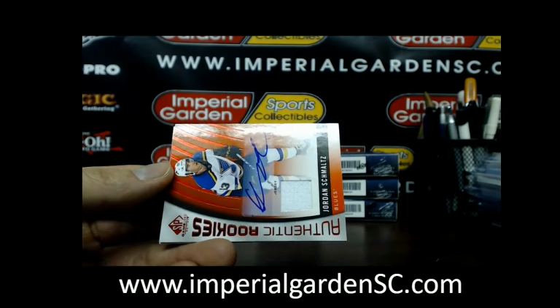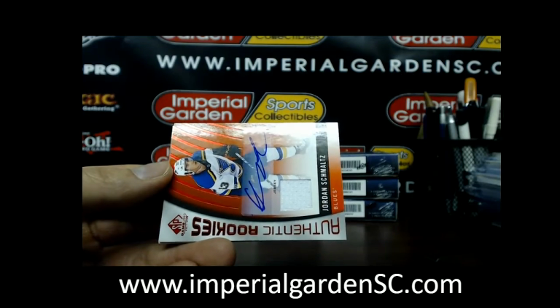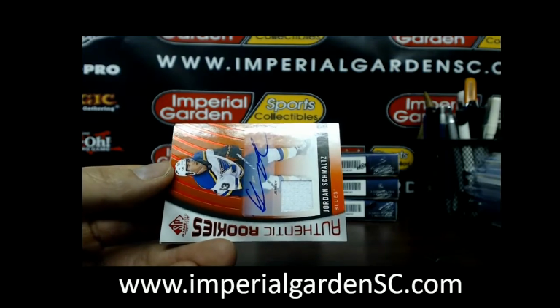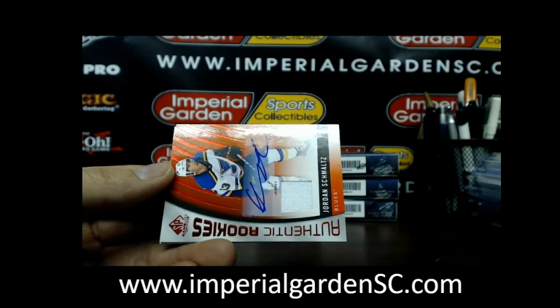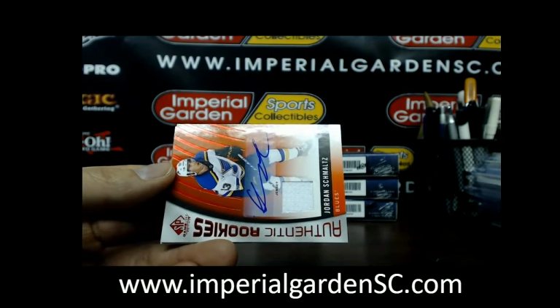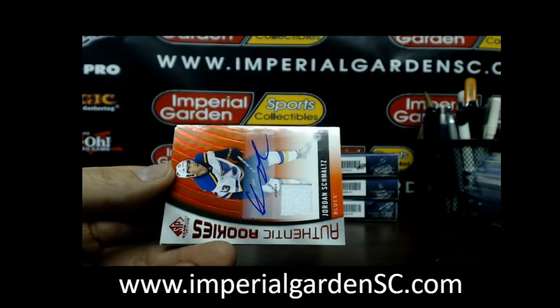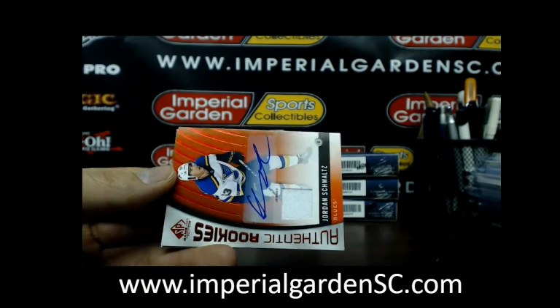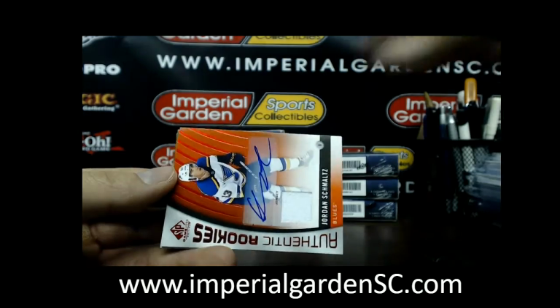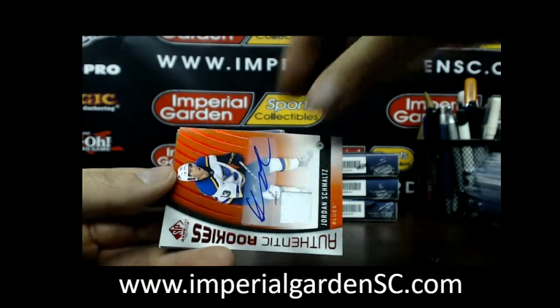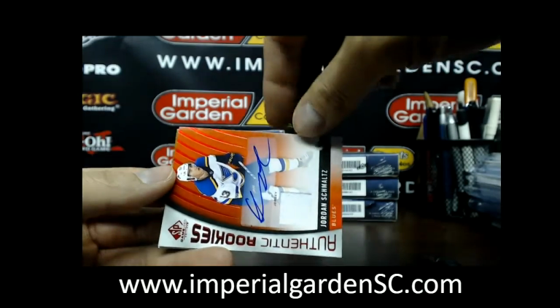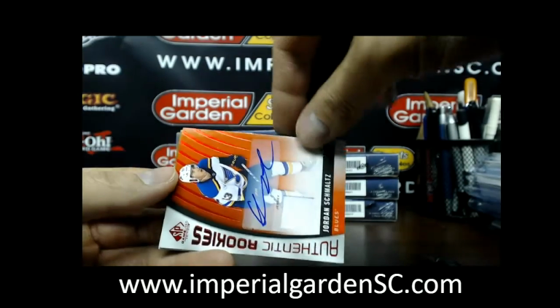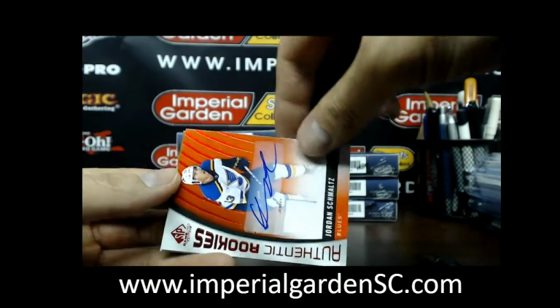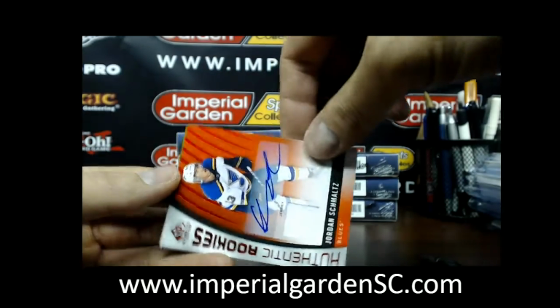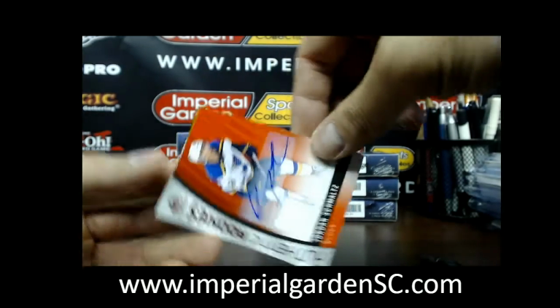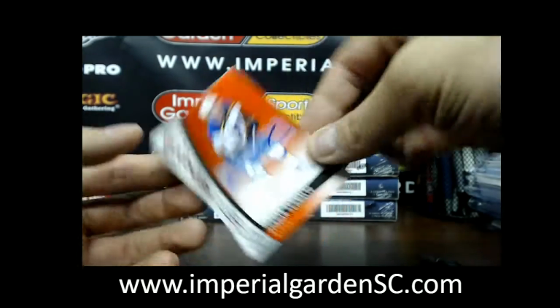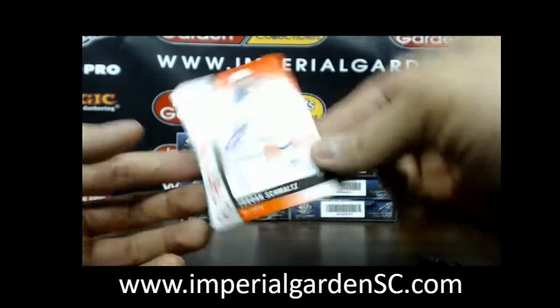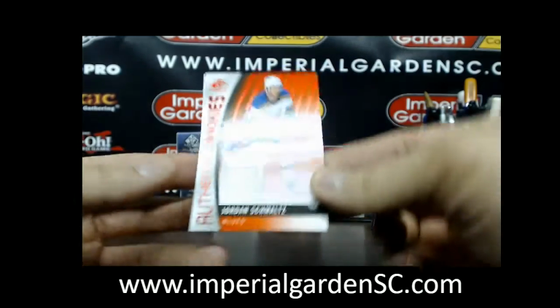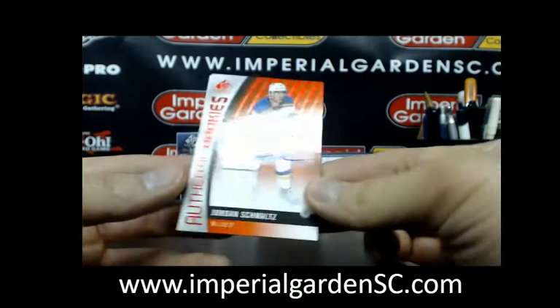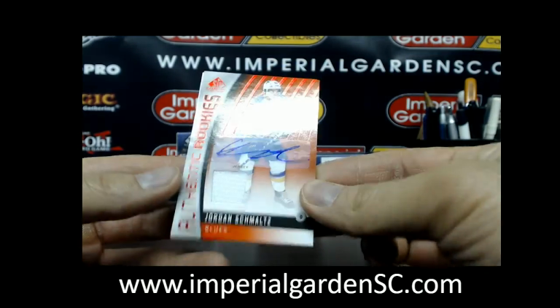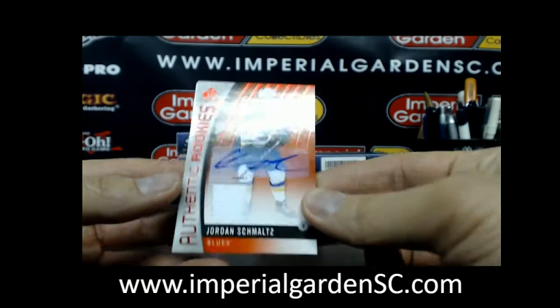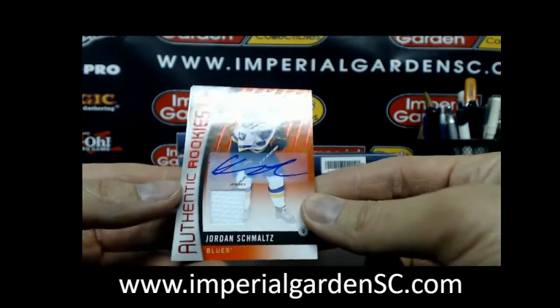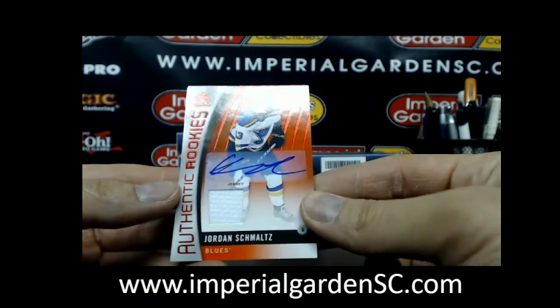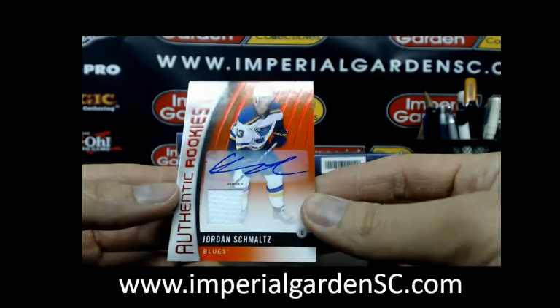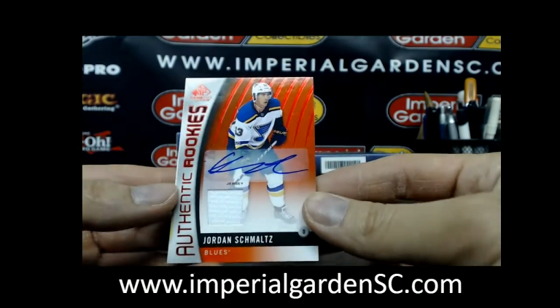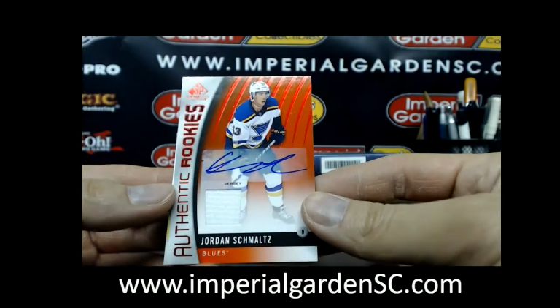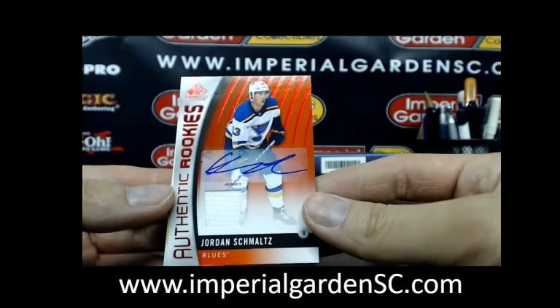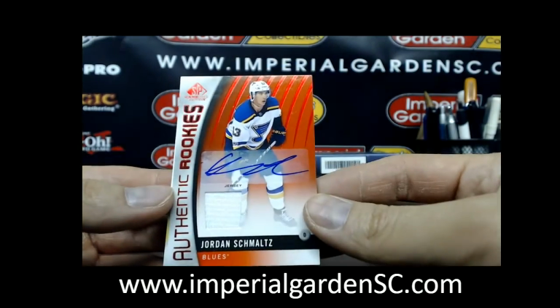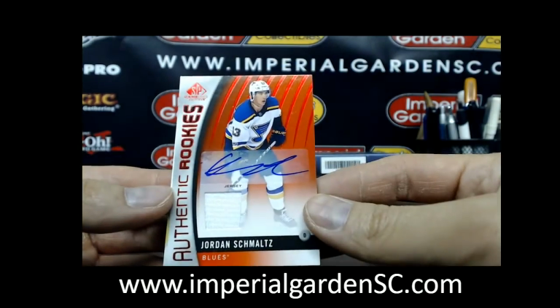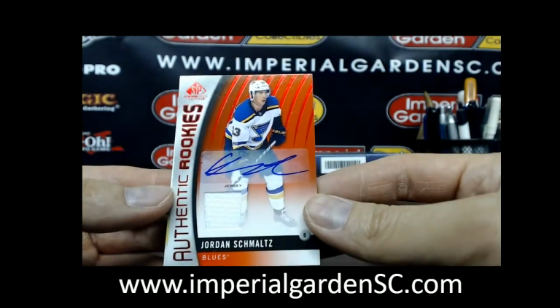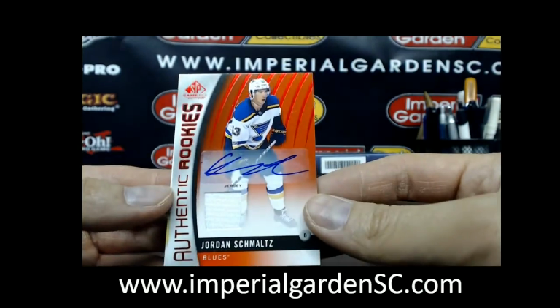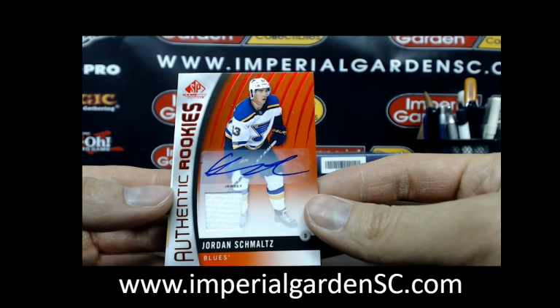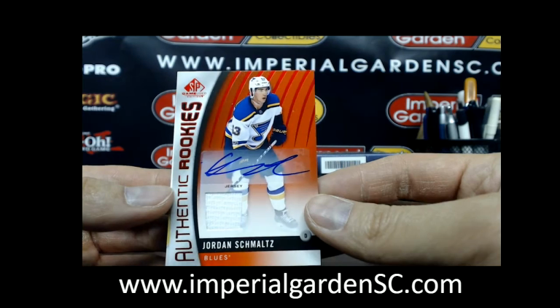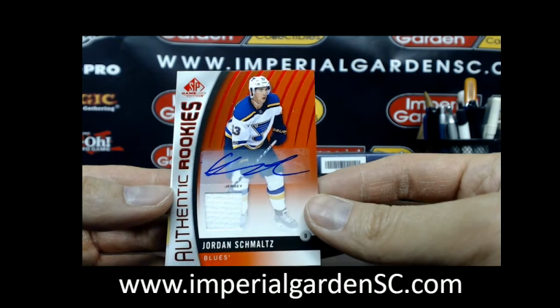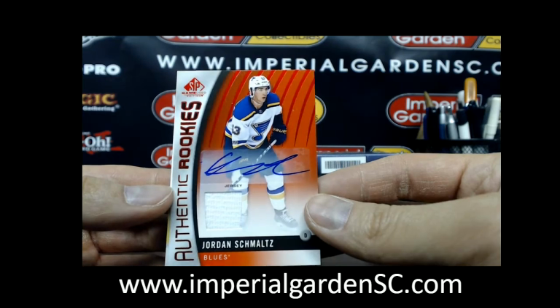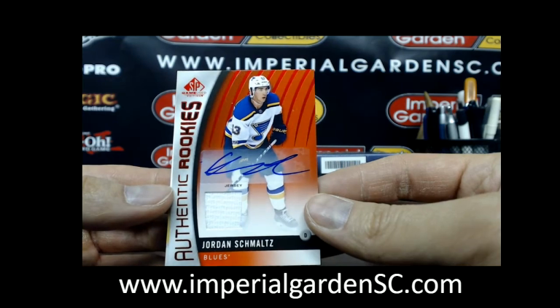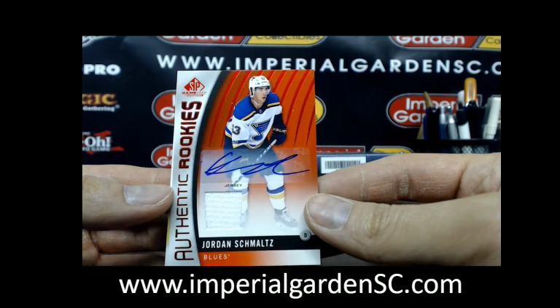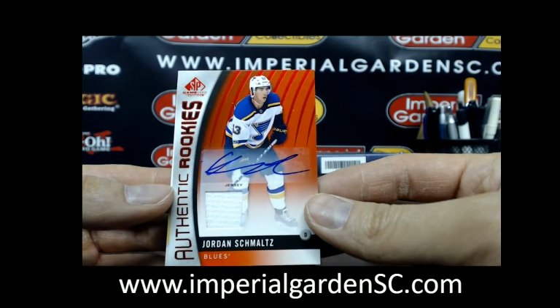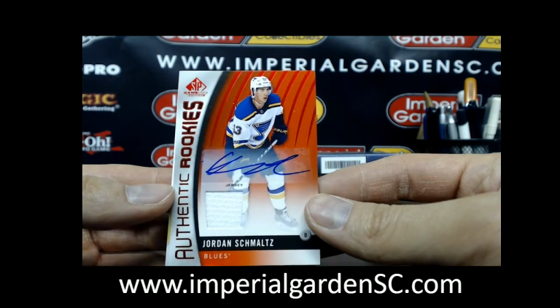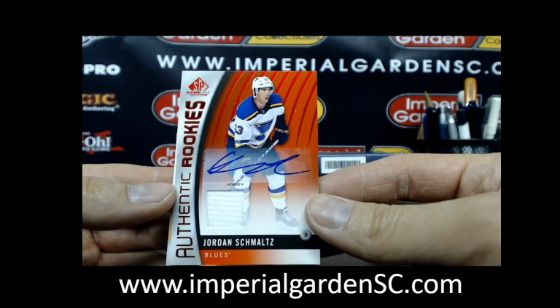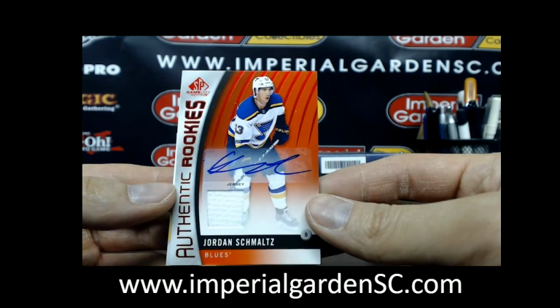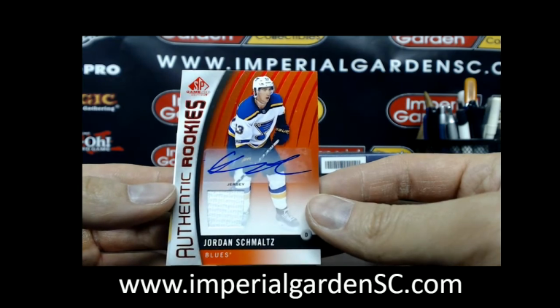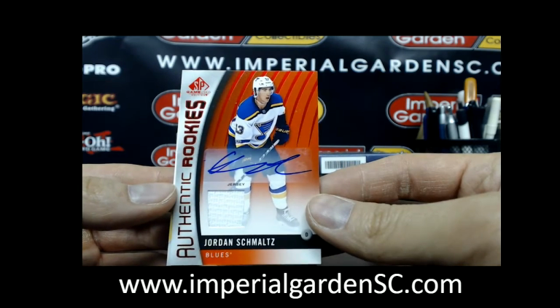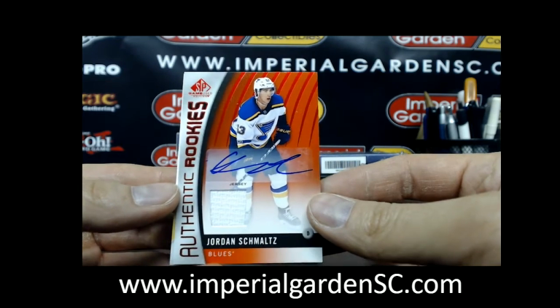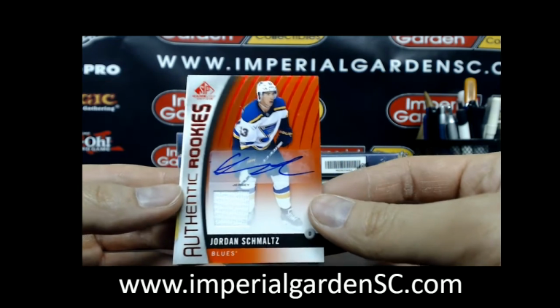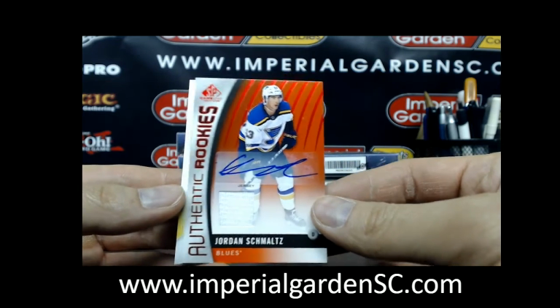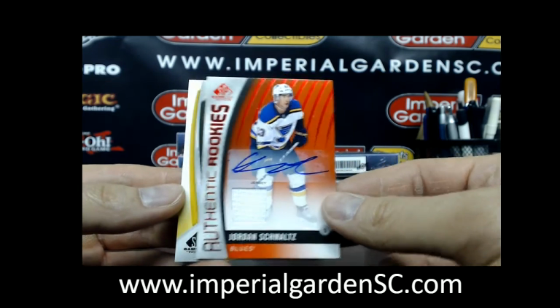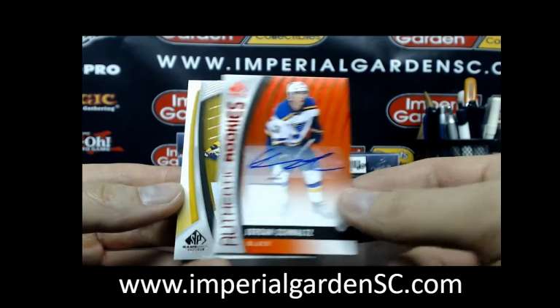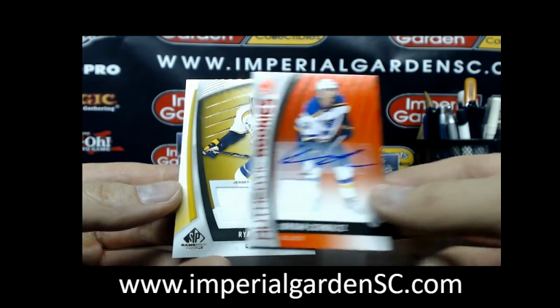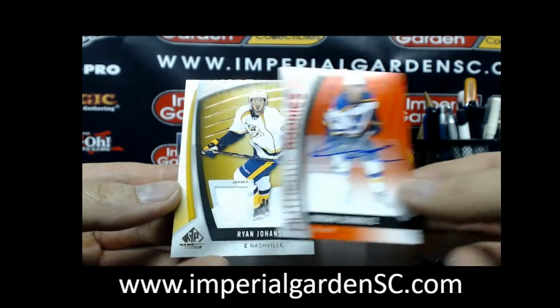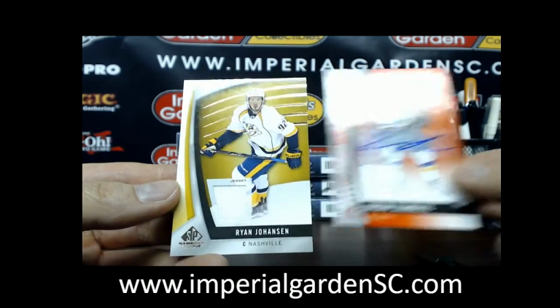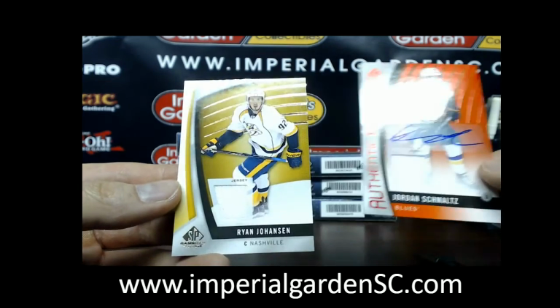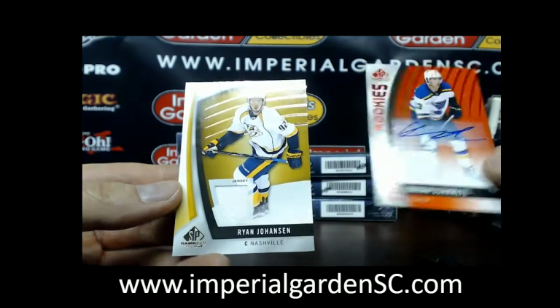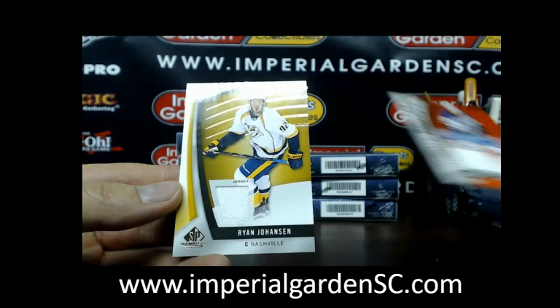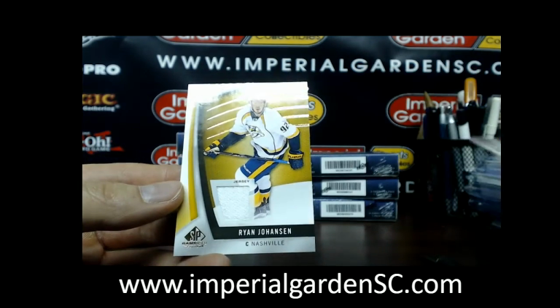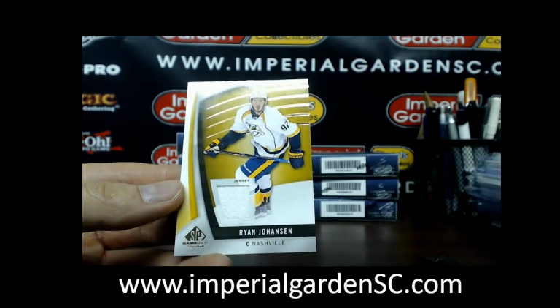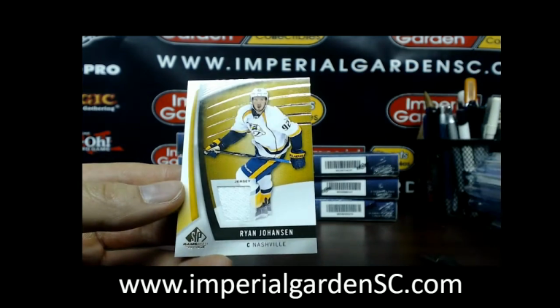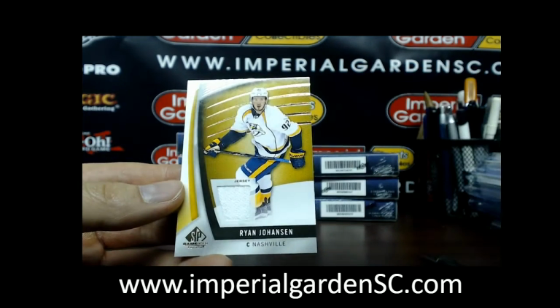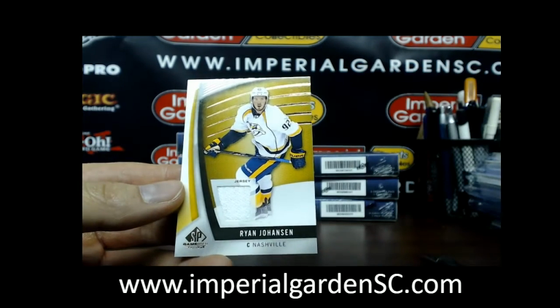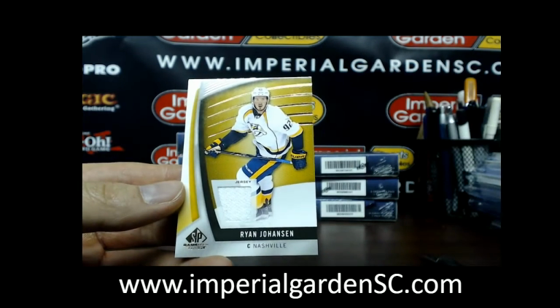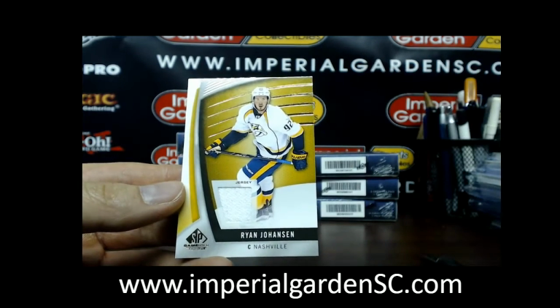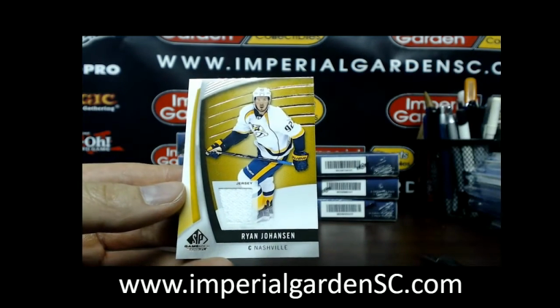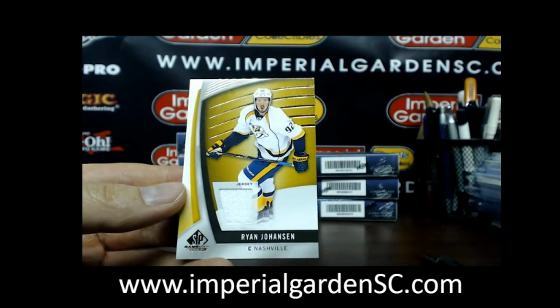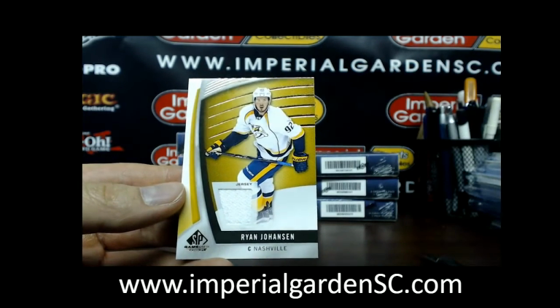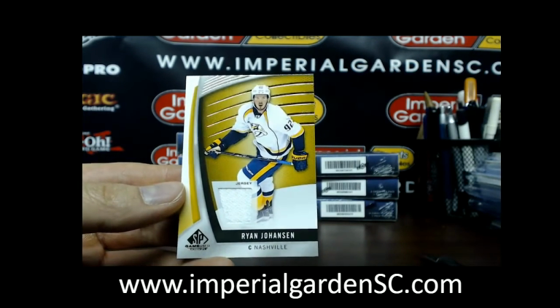And we have an authentic rookies Jersey Auto of Jordan Schmaltz and Ryan Johansson.